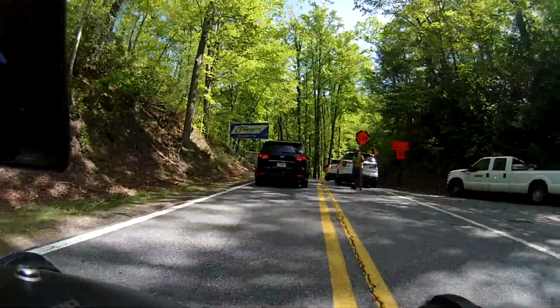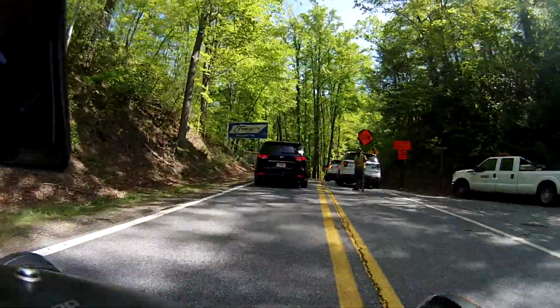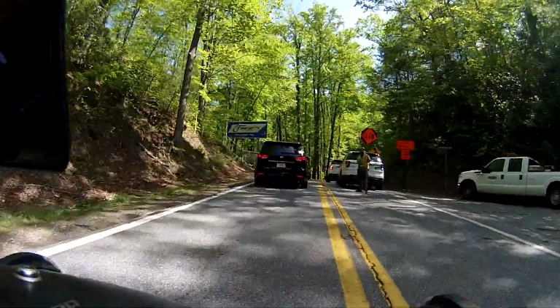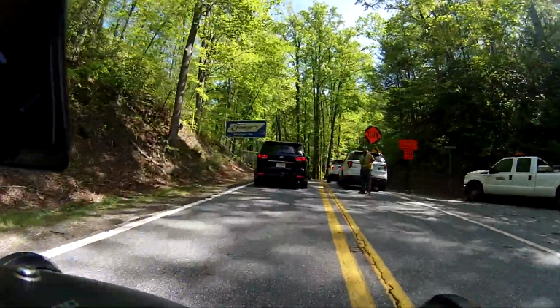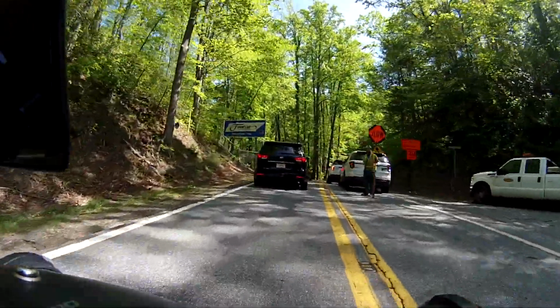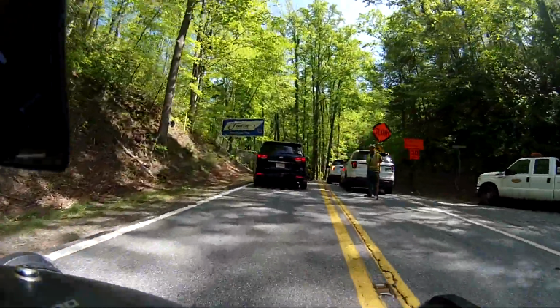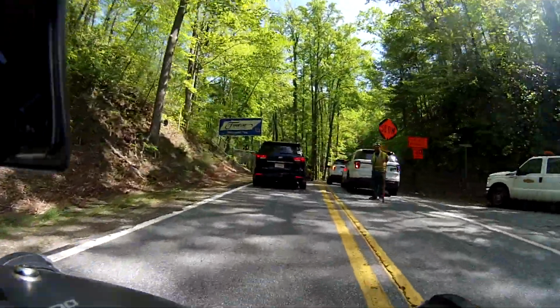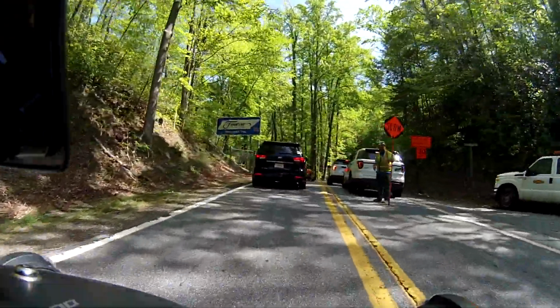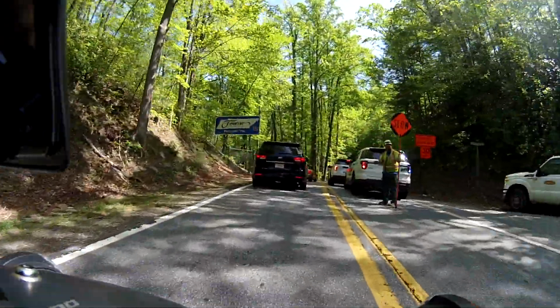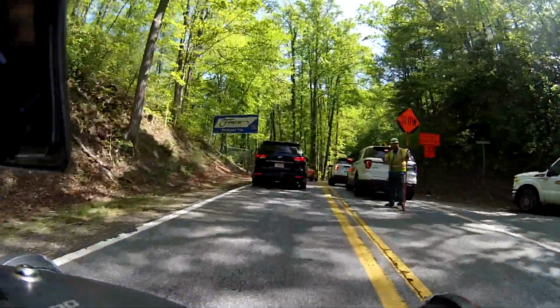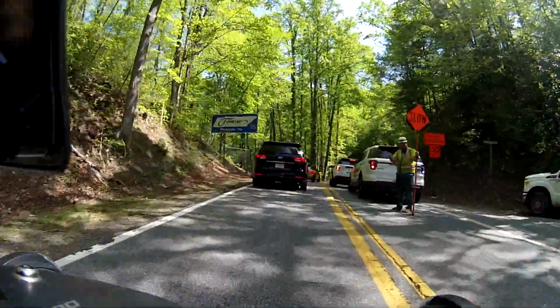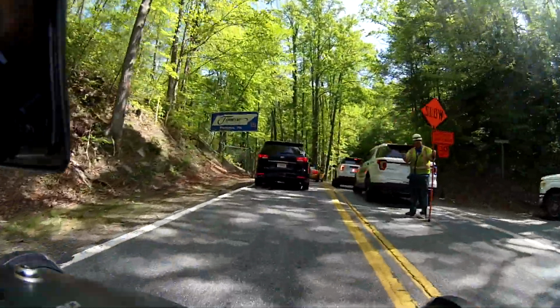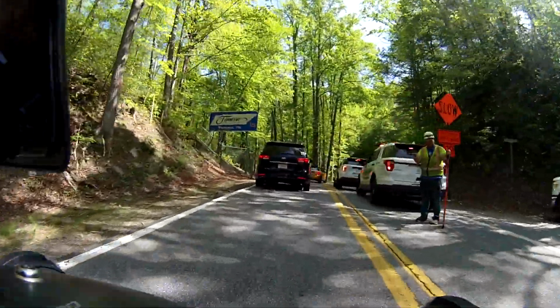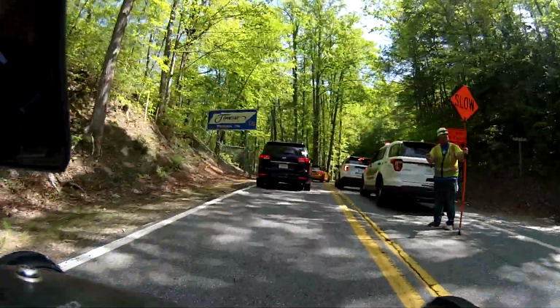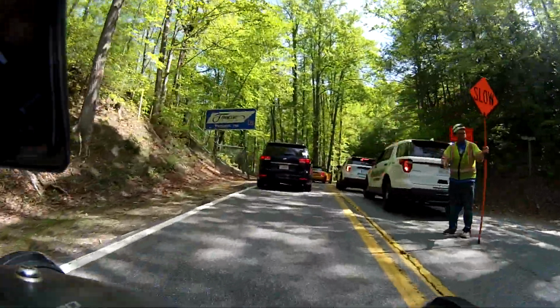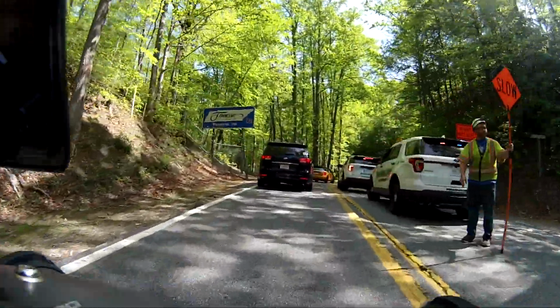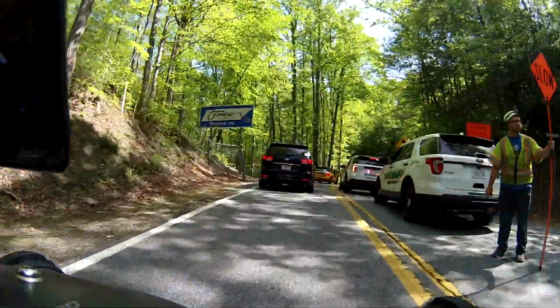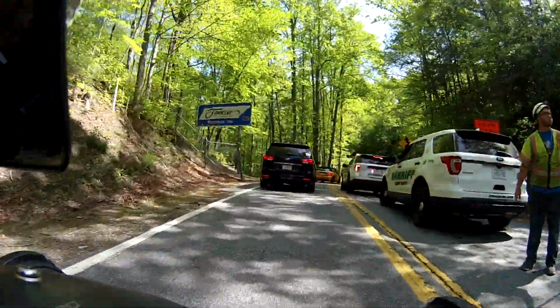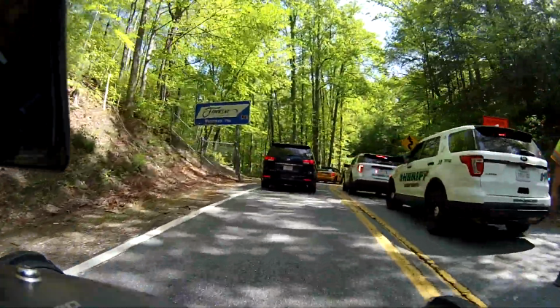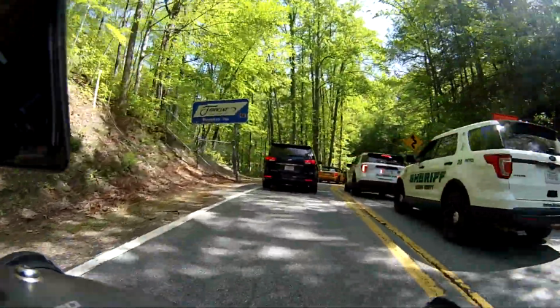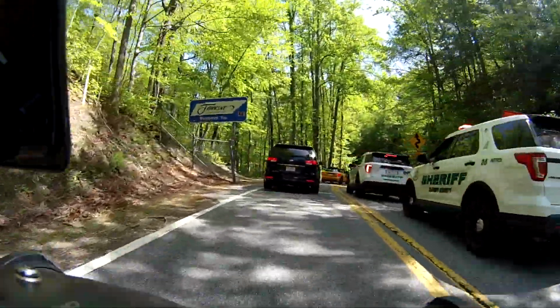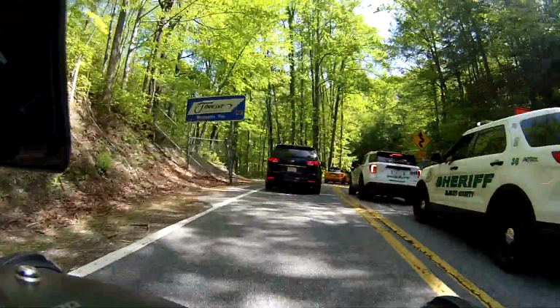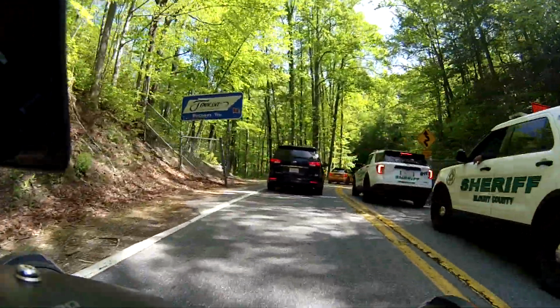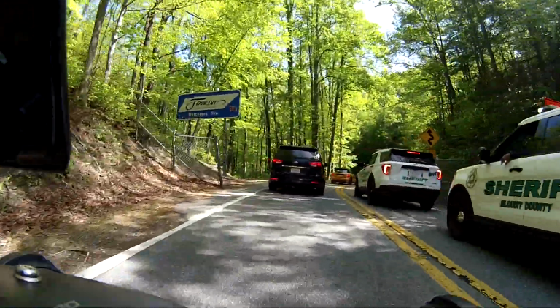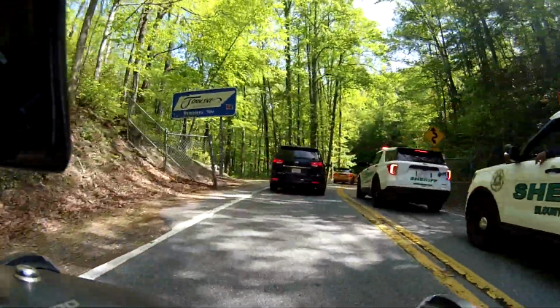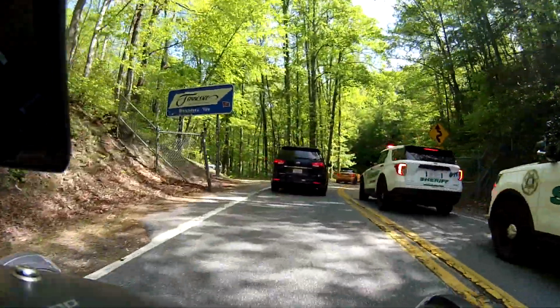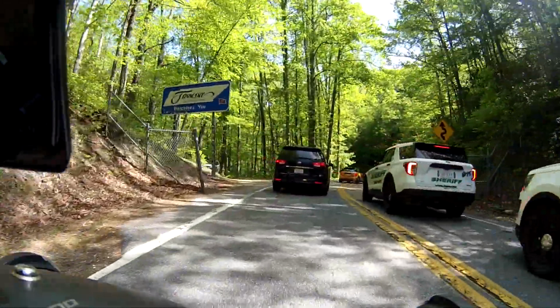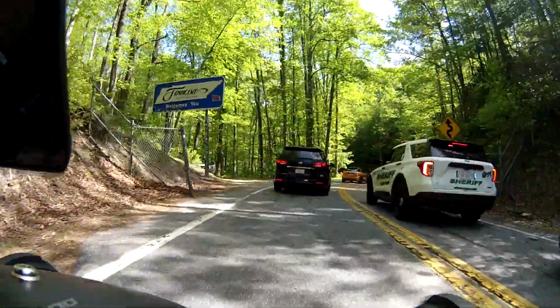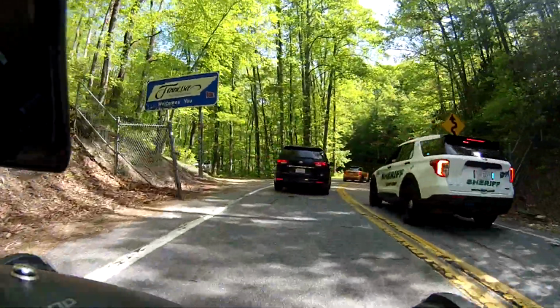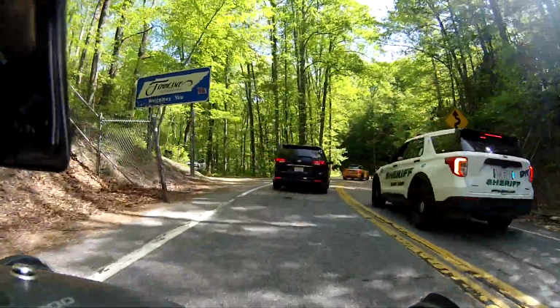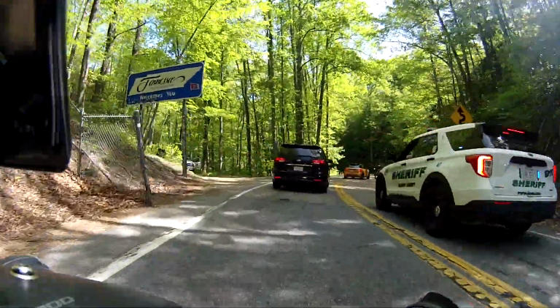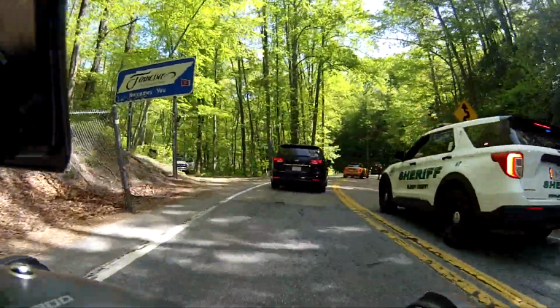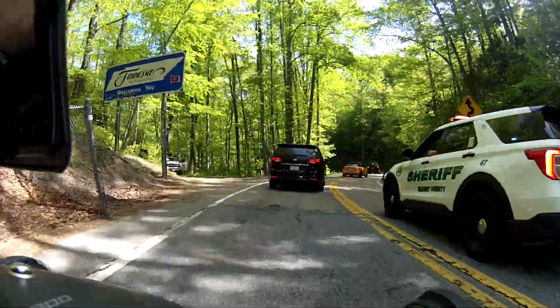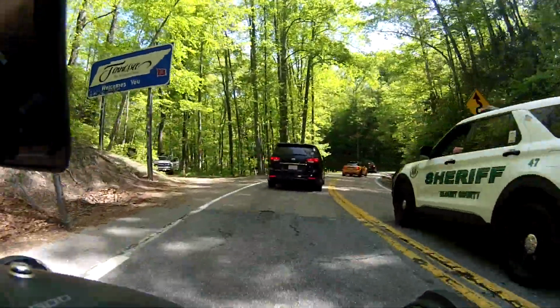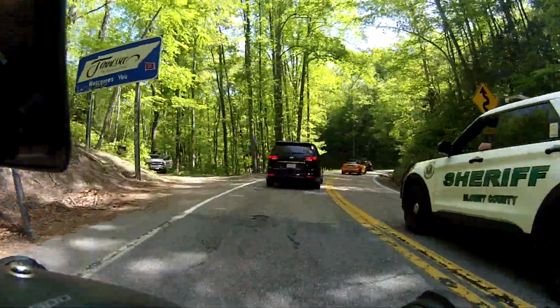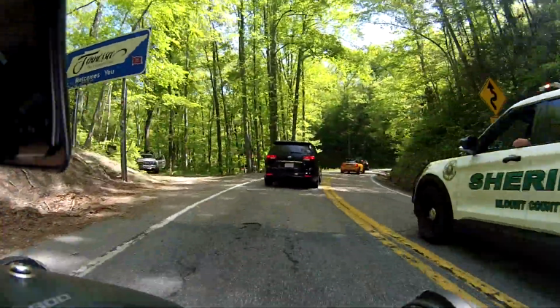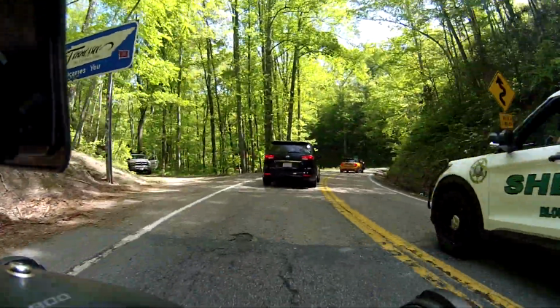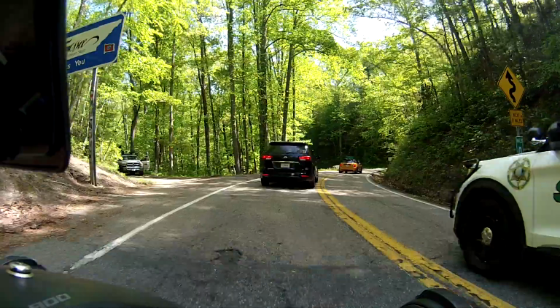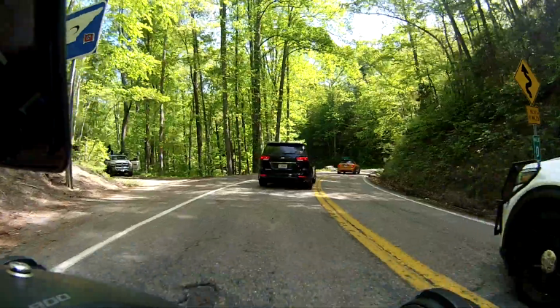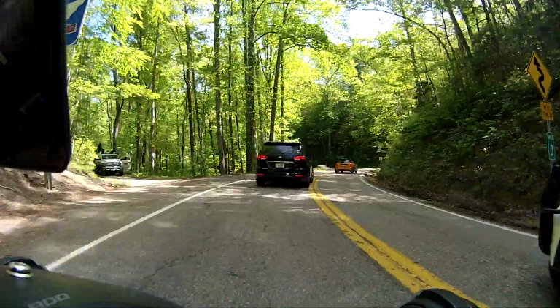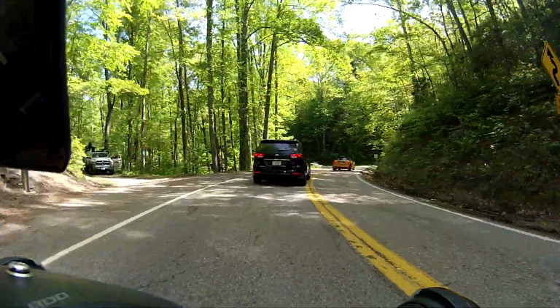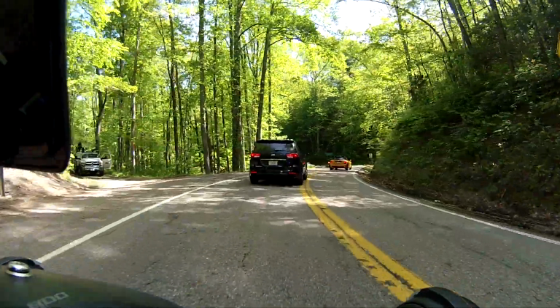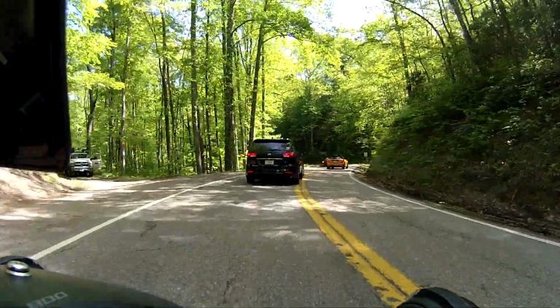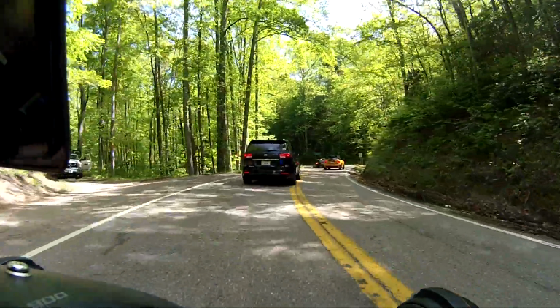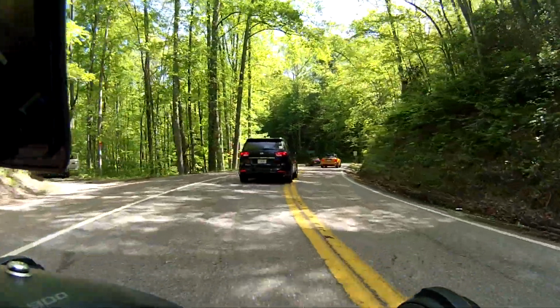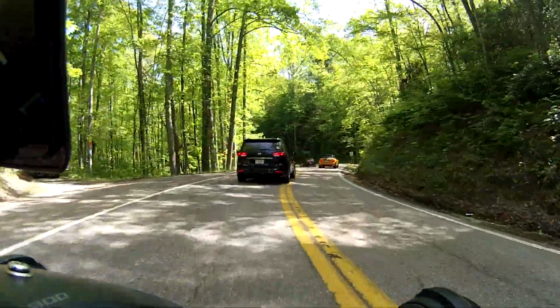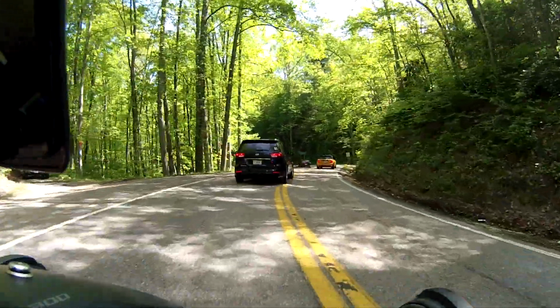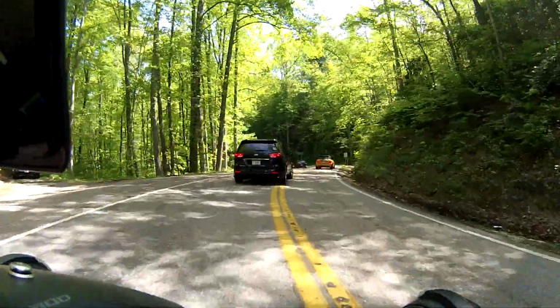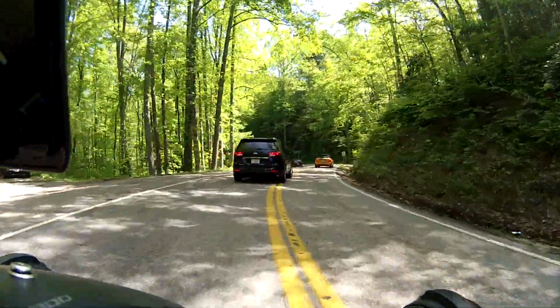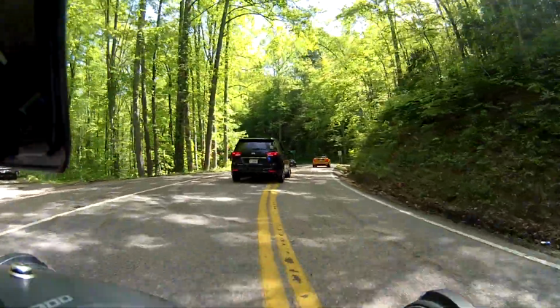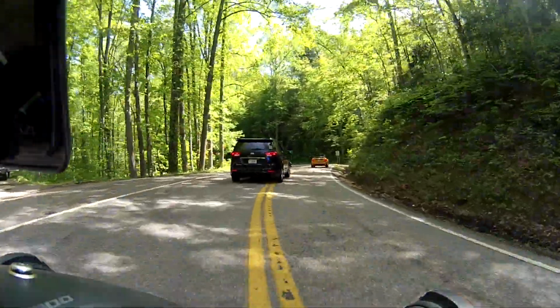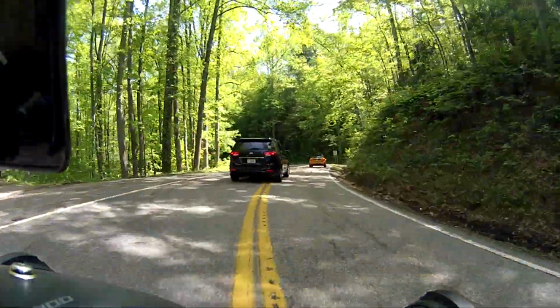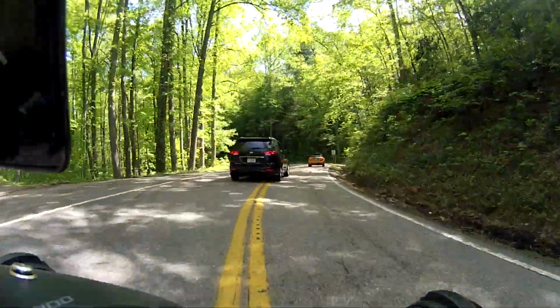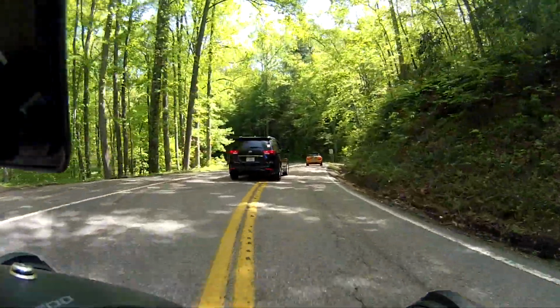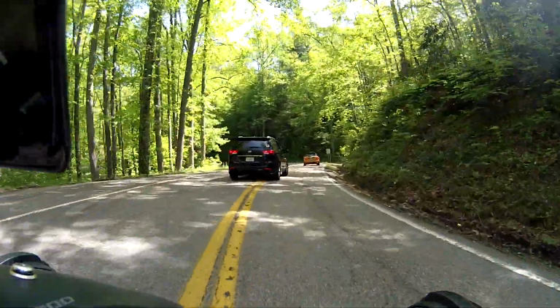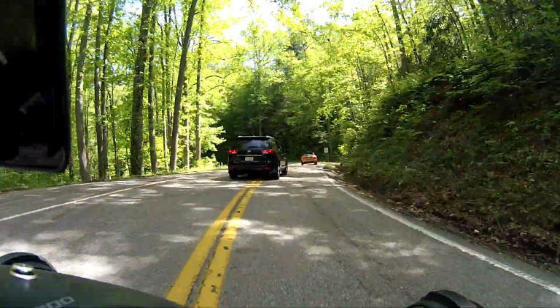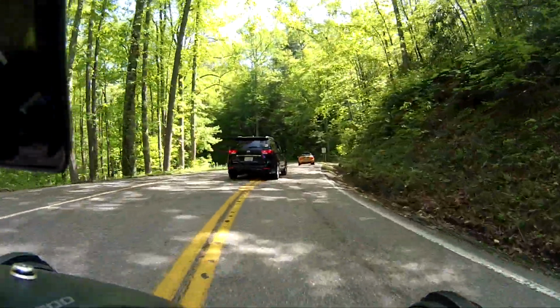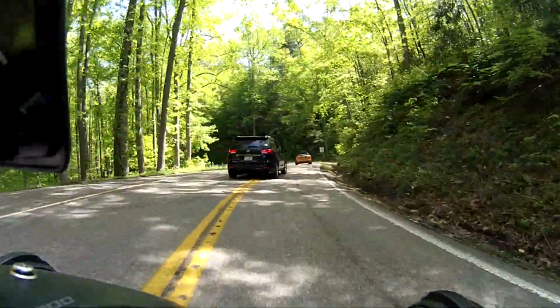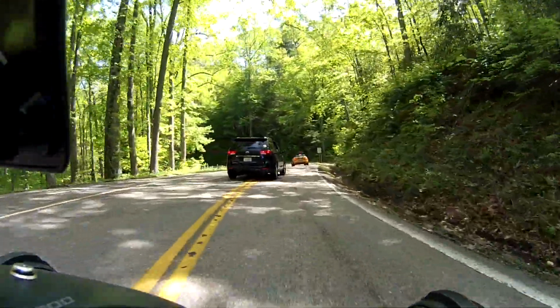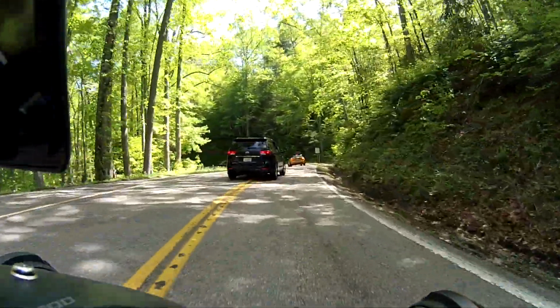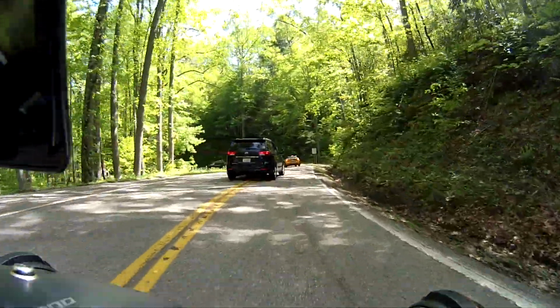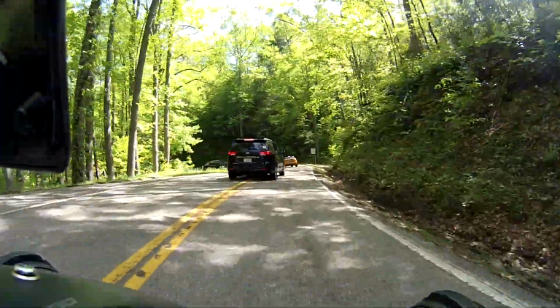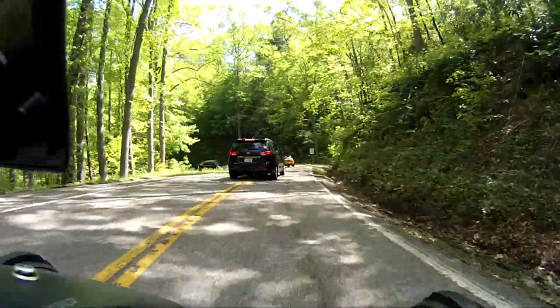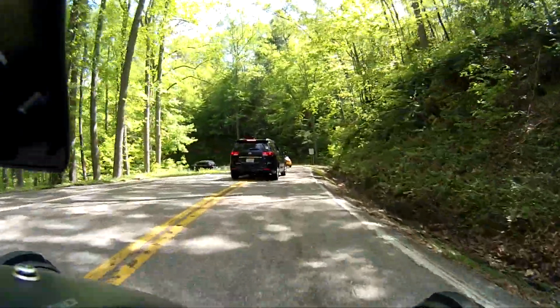Thank you, sir, I appreciate your work. They're doing some work on the dragon here, so things are going to be pretty slow.